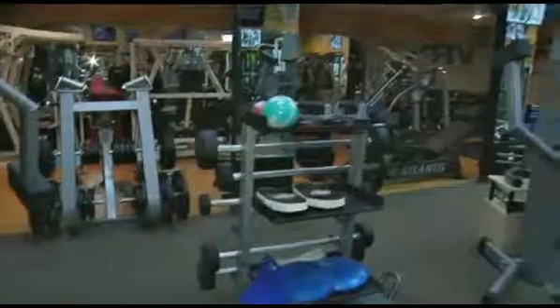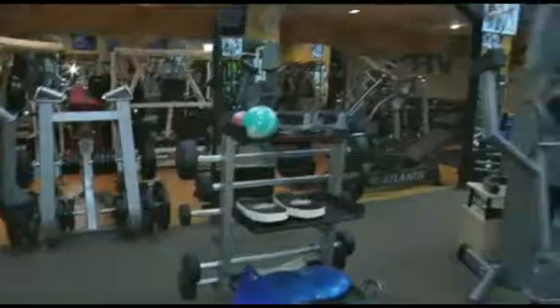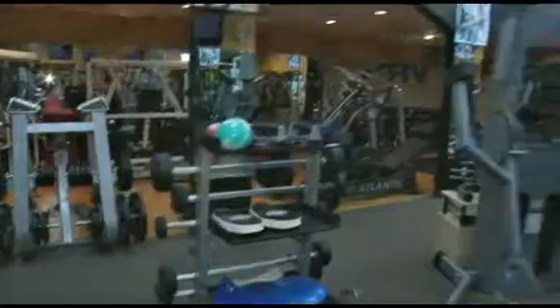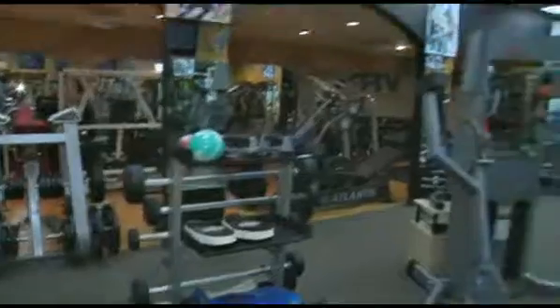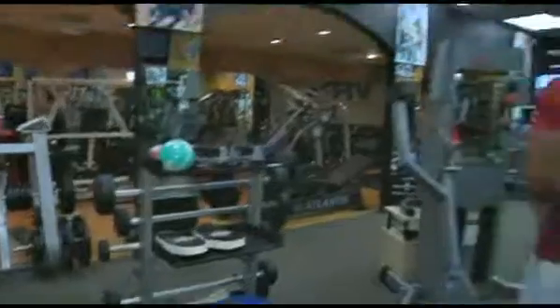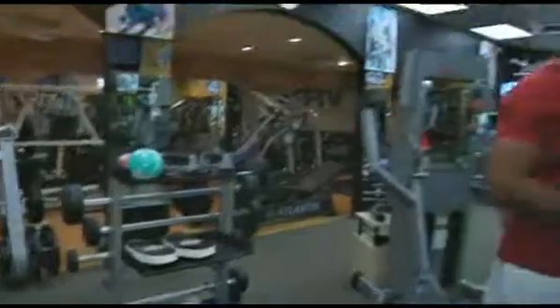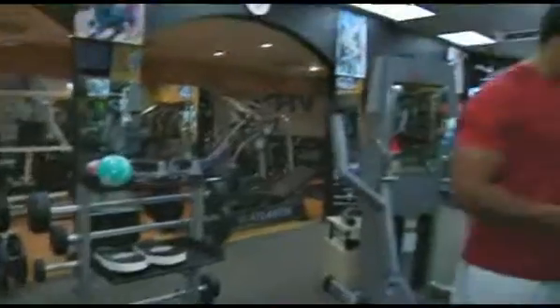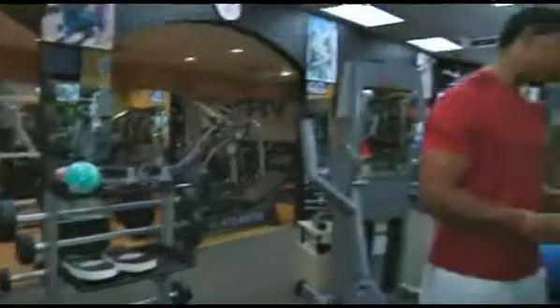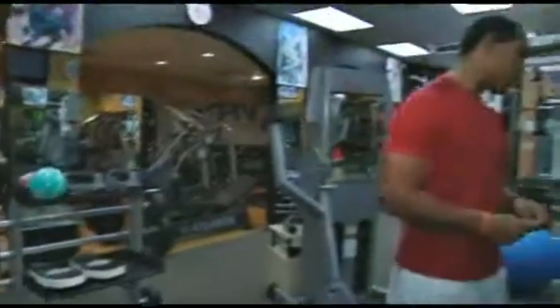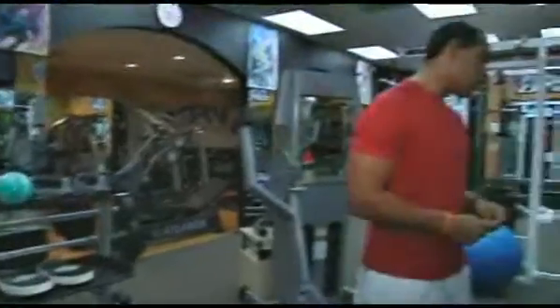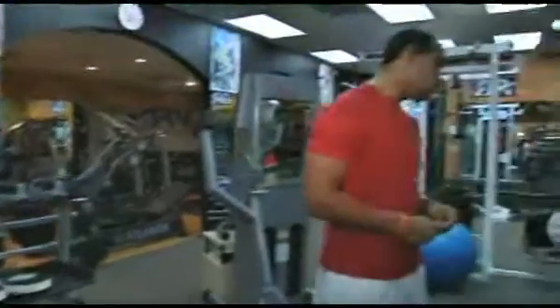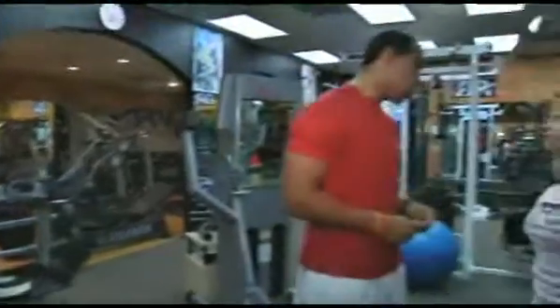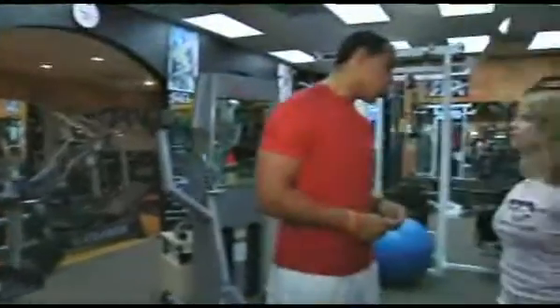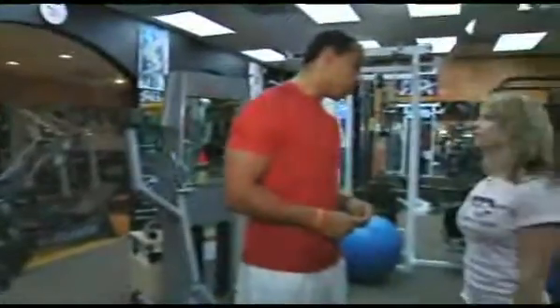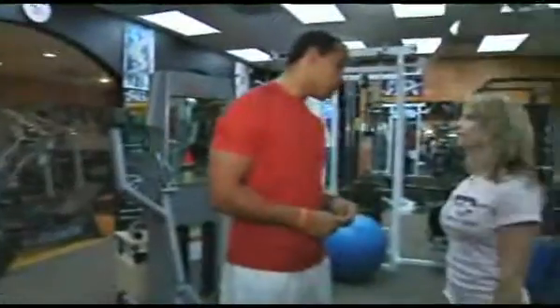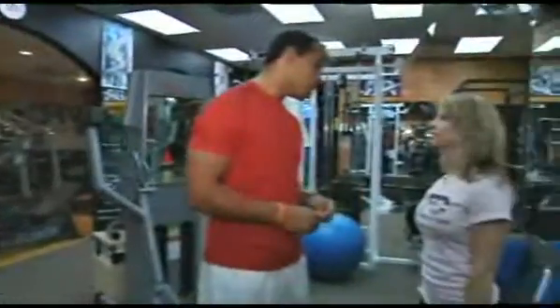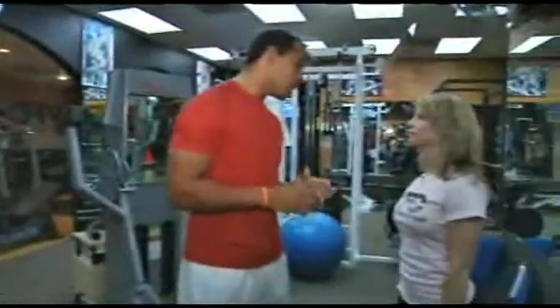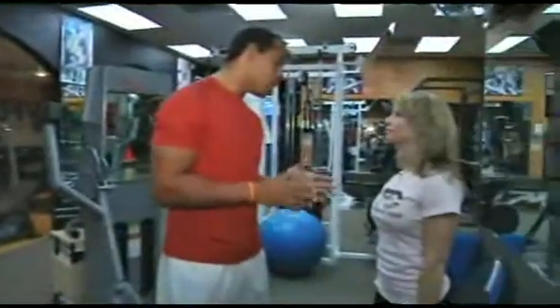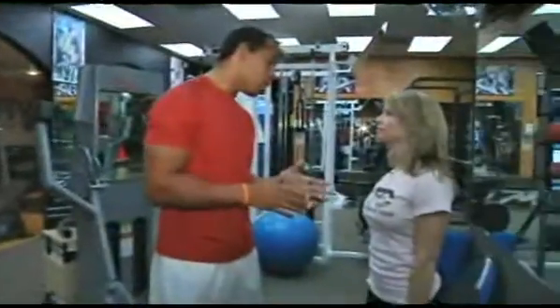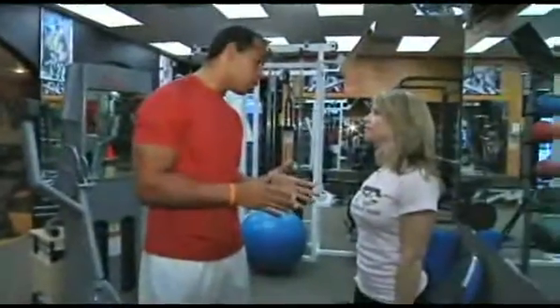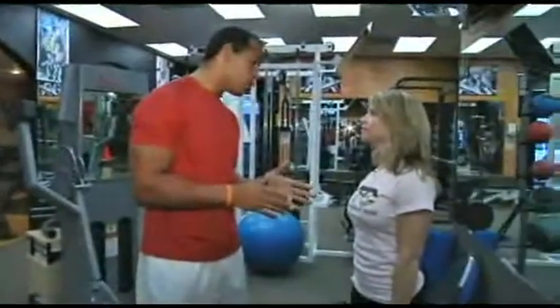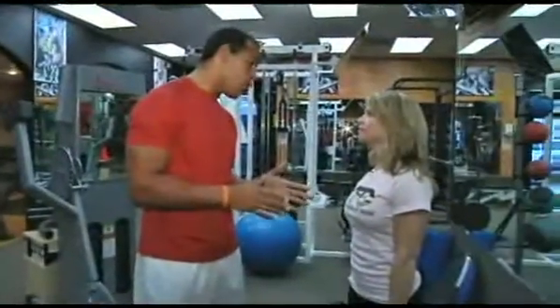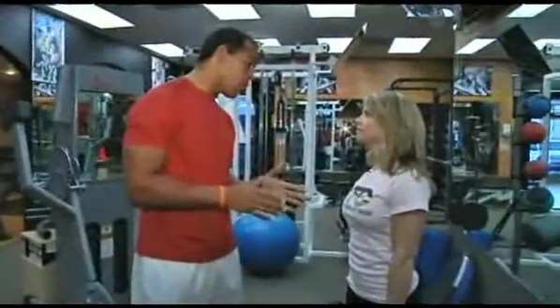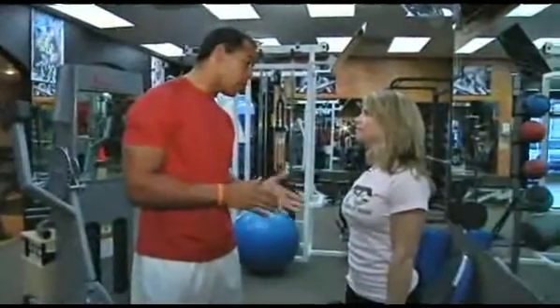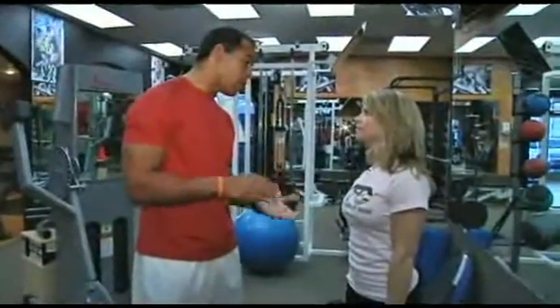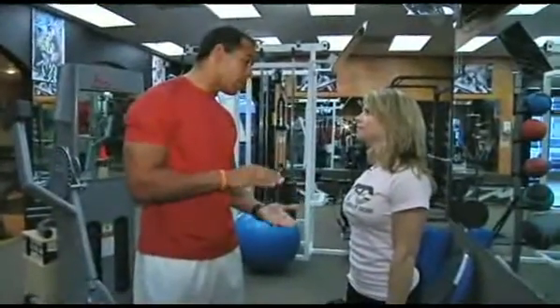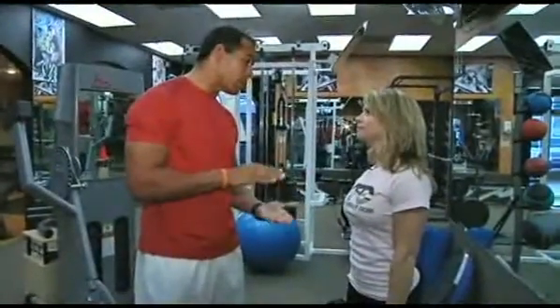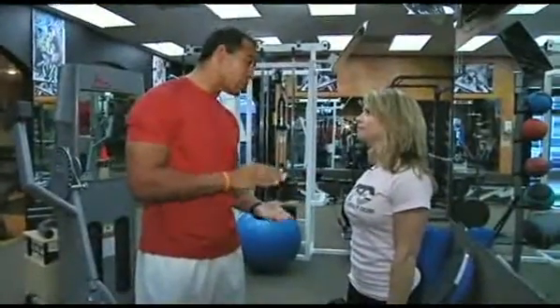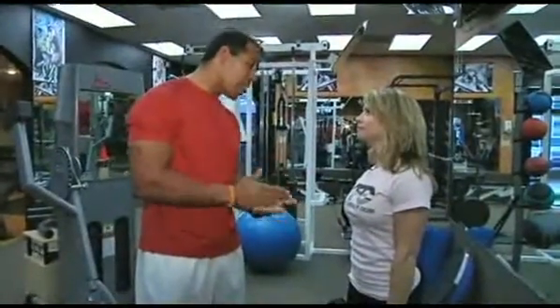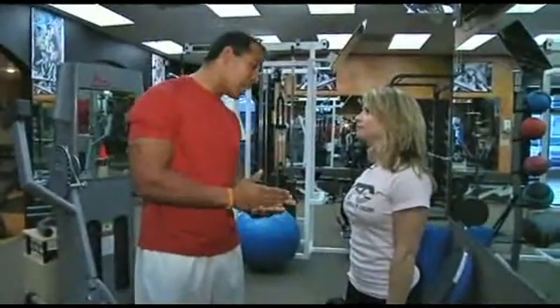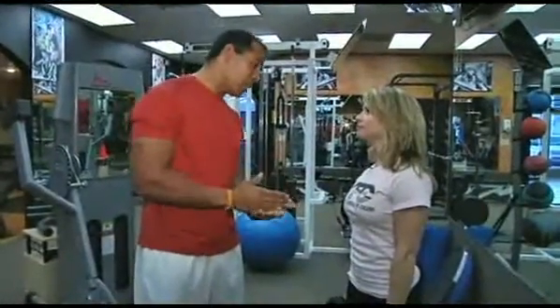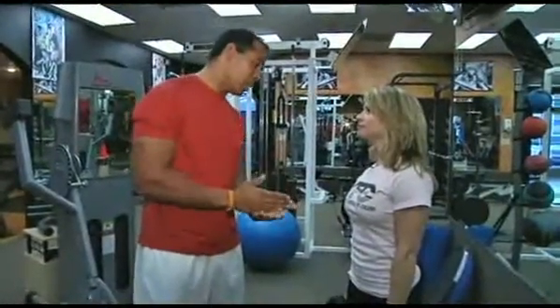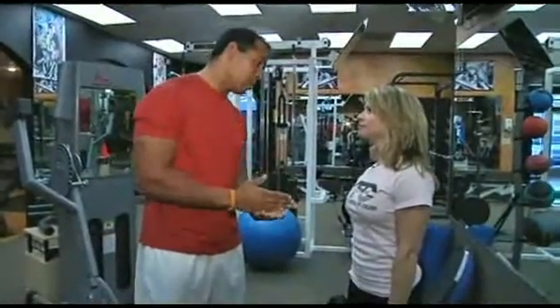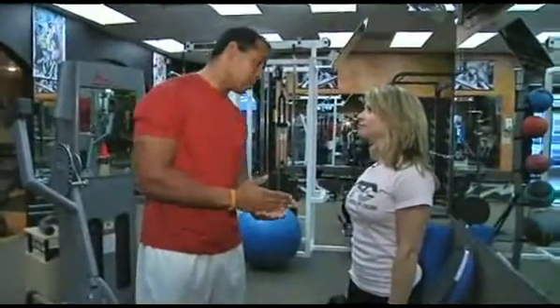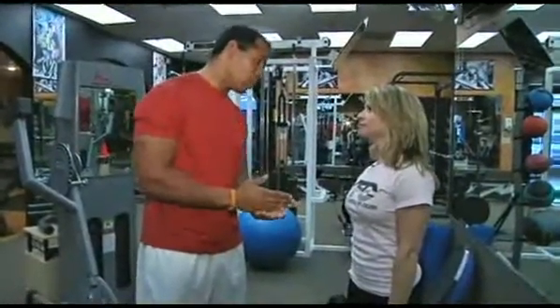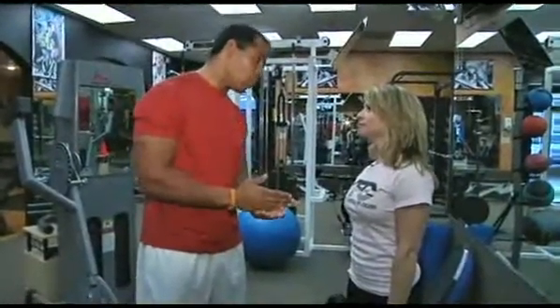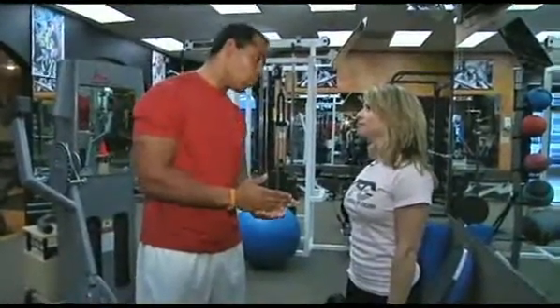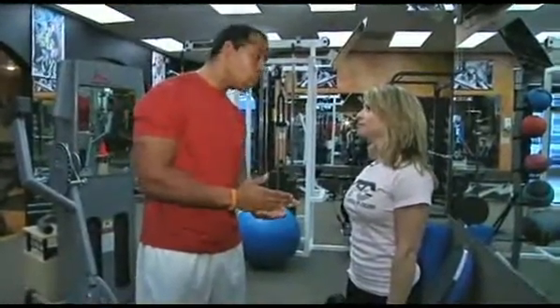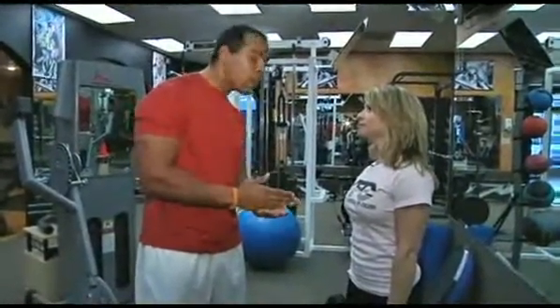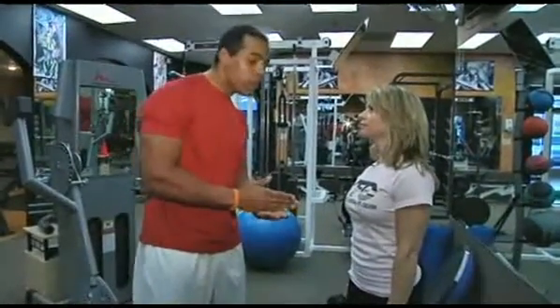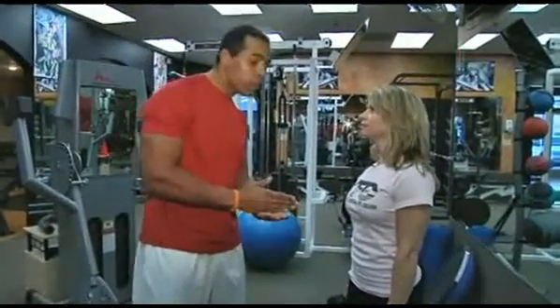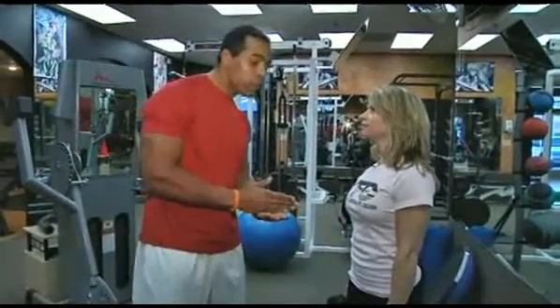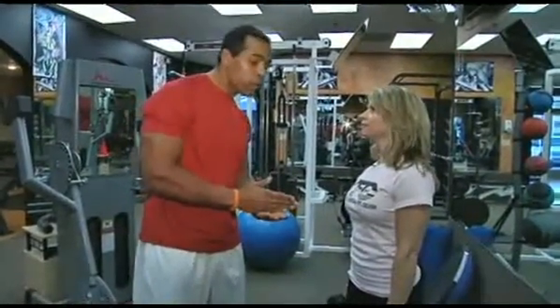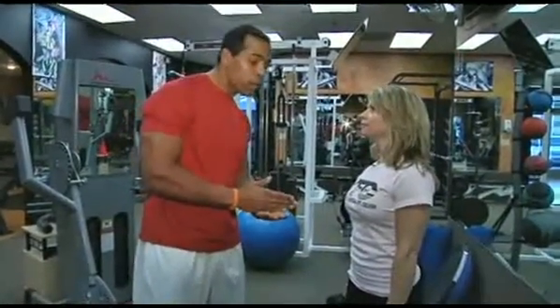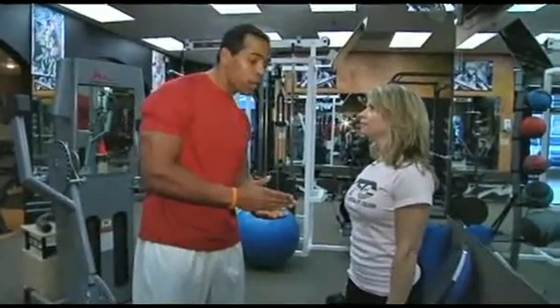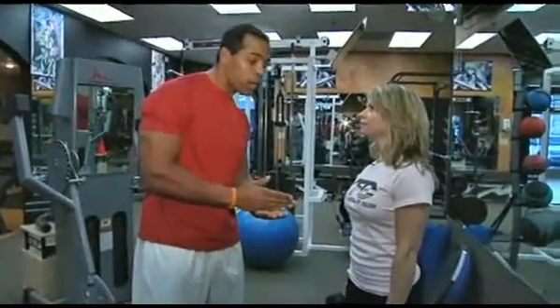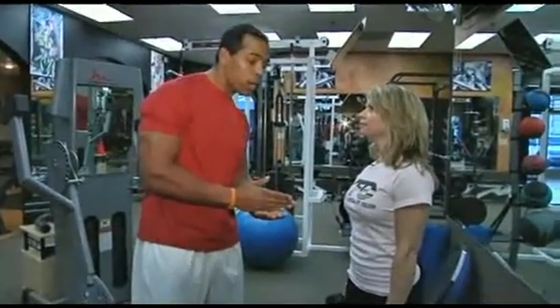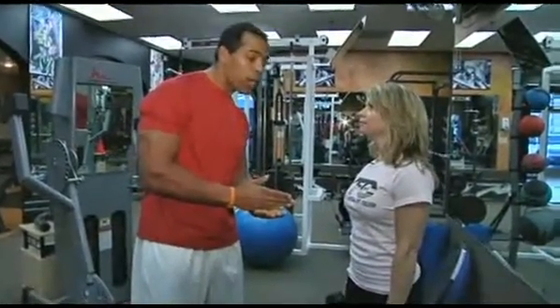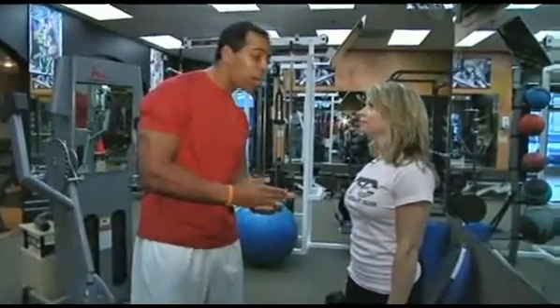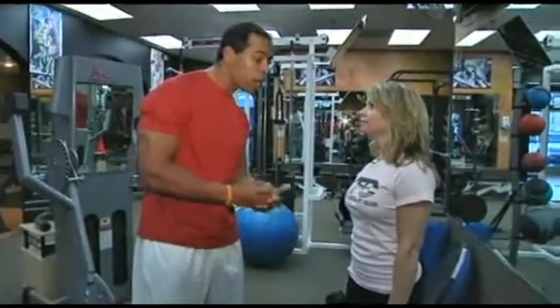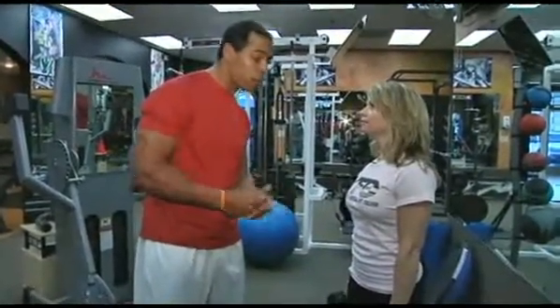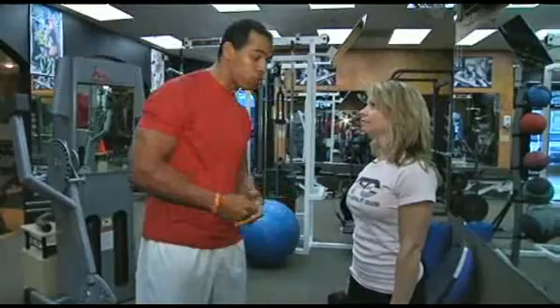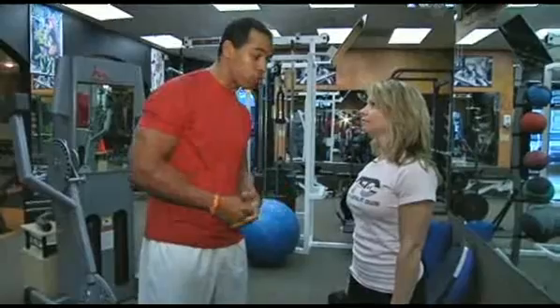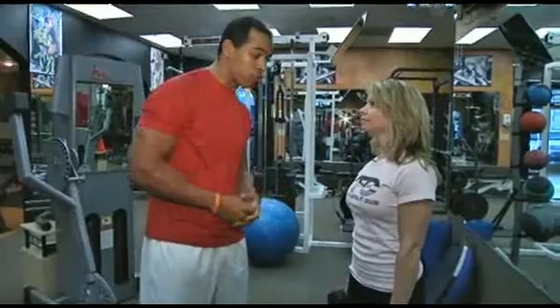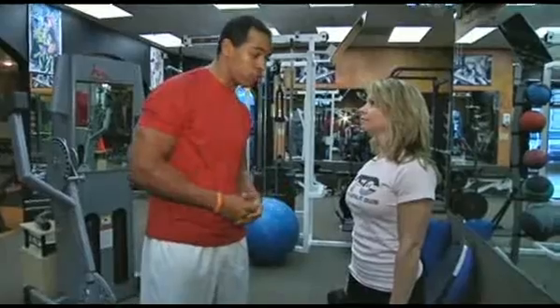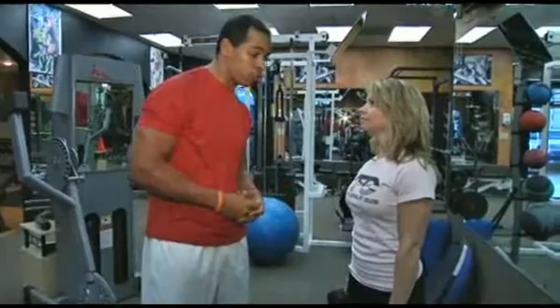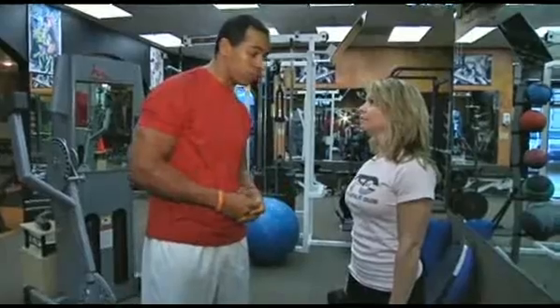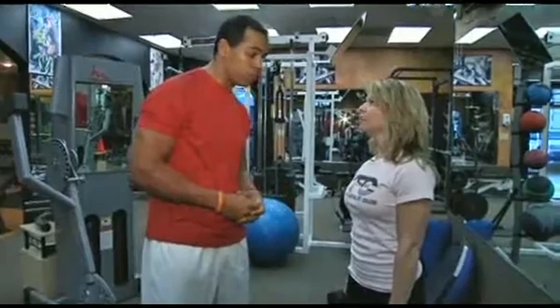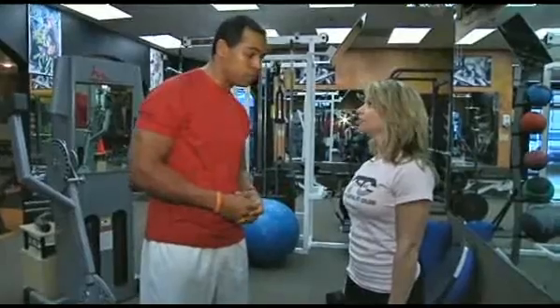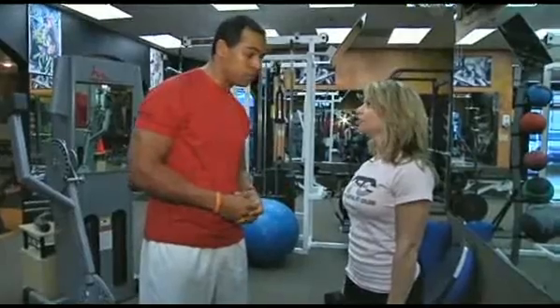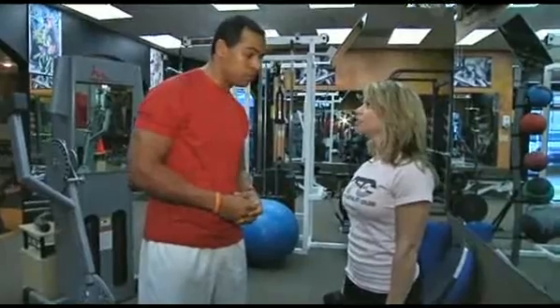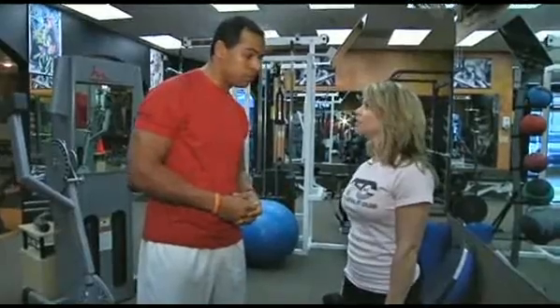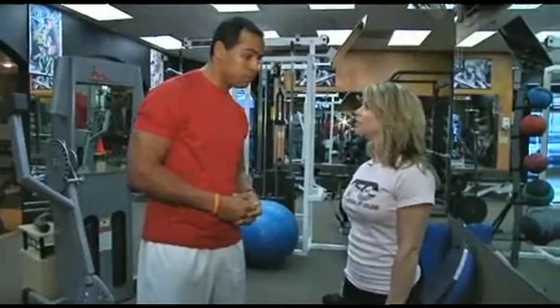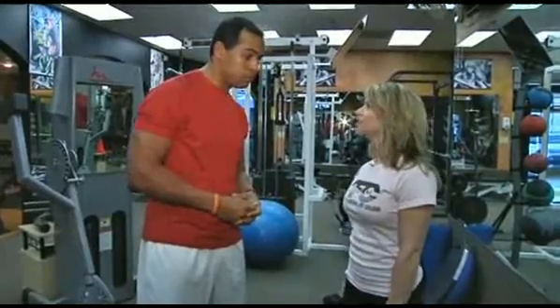I'm here with trainer Carla Porter, and today, Carla, we're talking about side lunges. What do they do for your body, and can you show us? Sure, Chris.